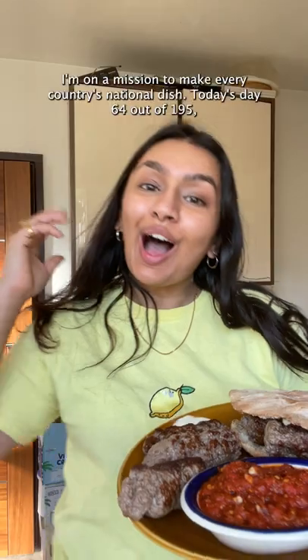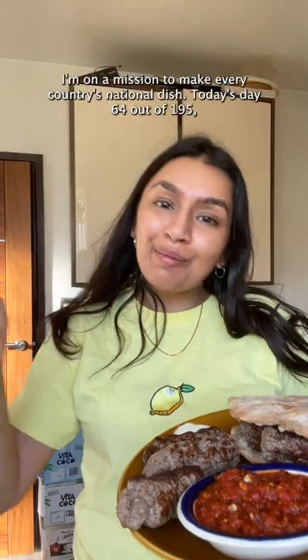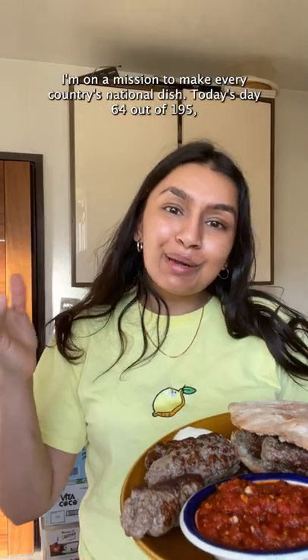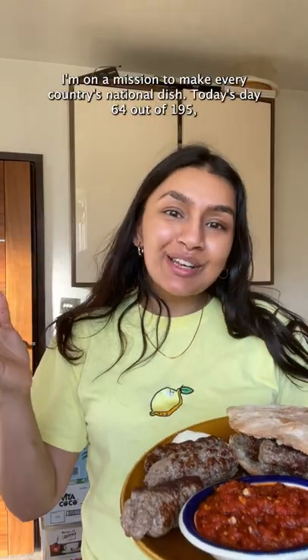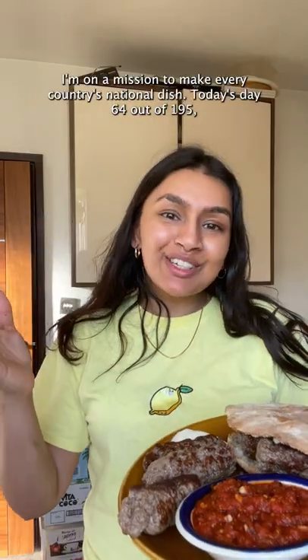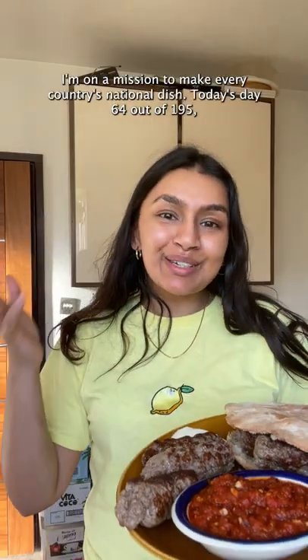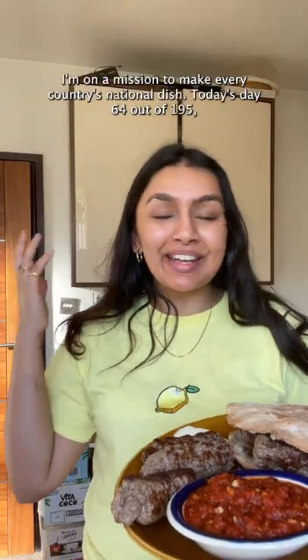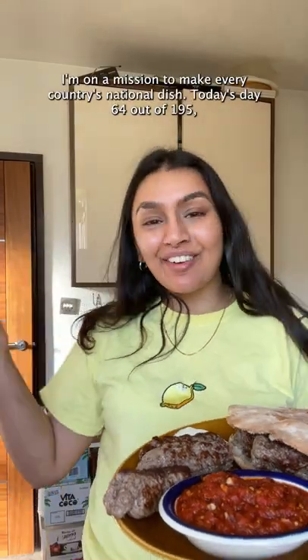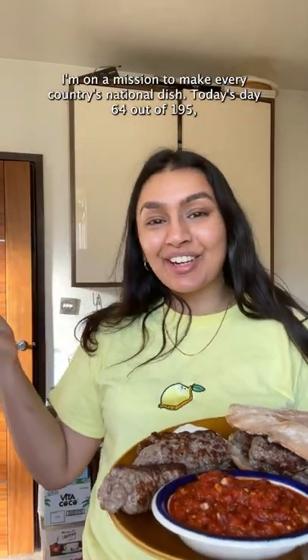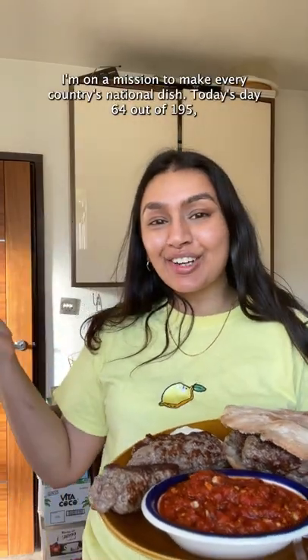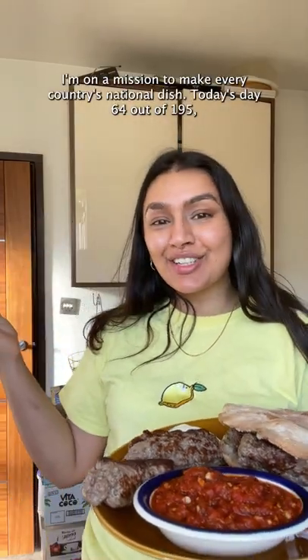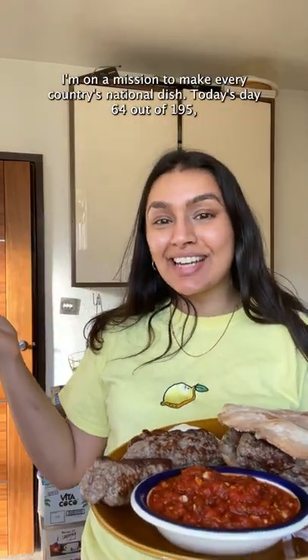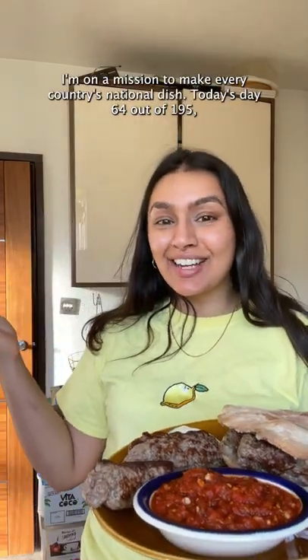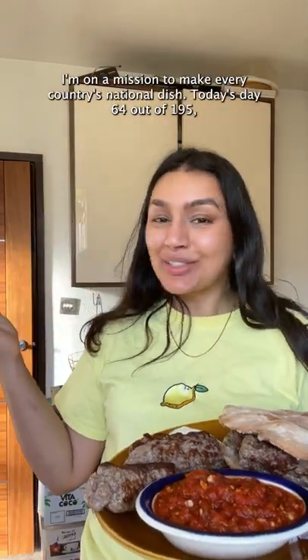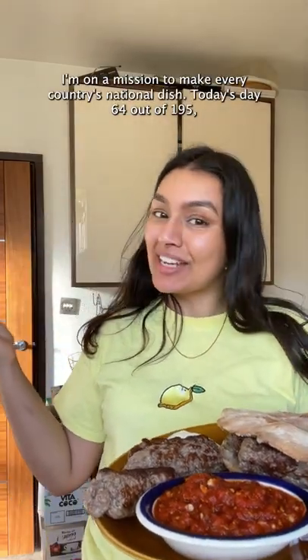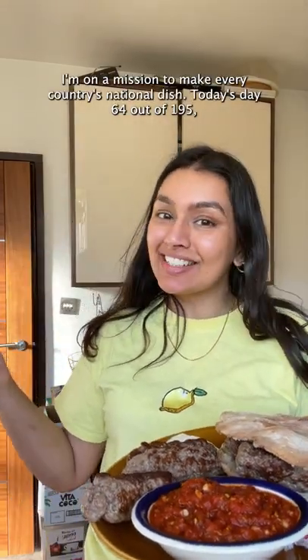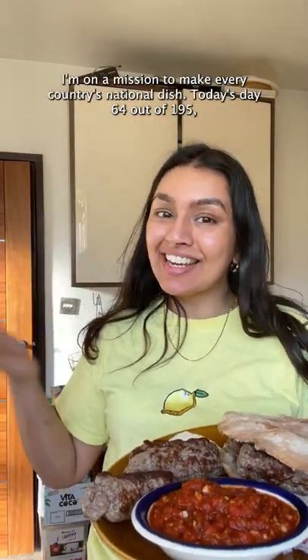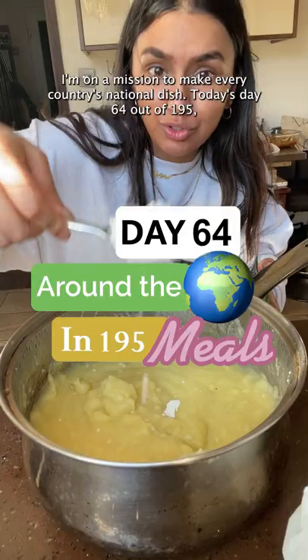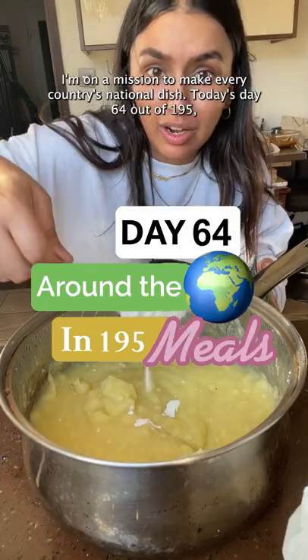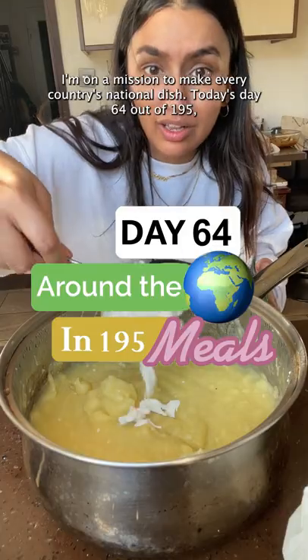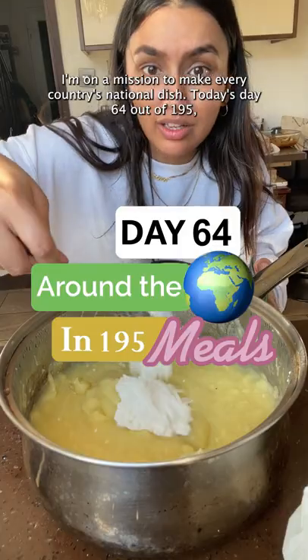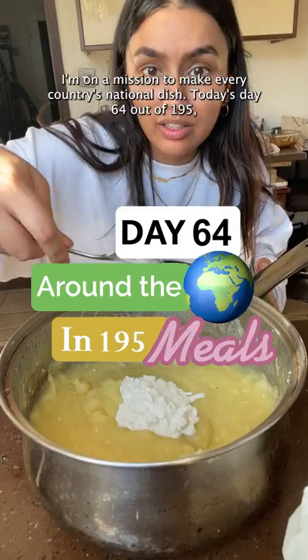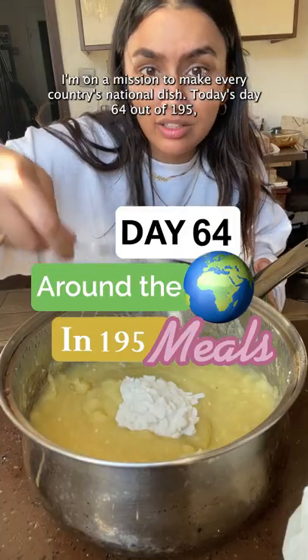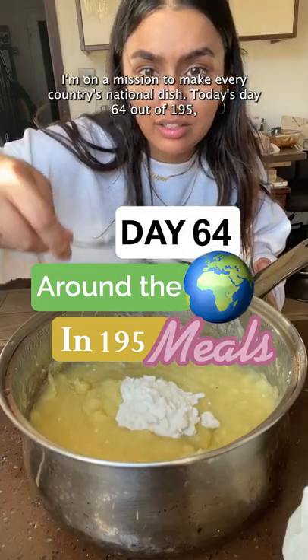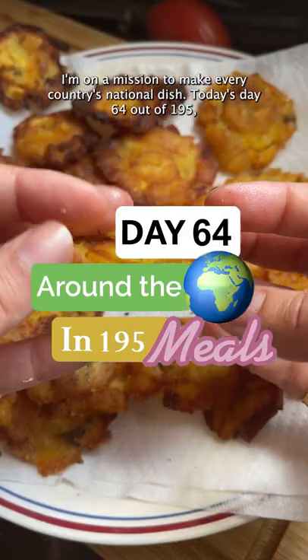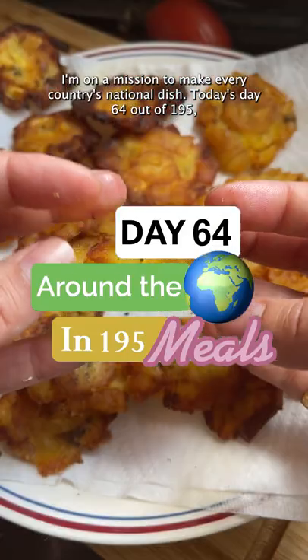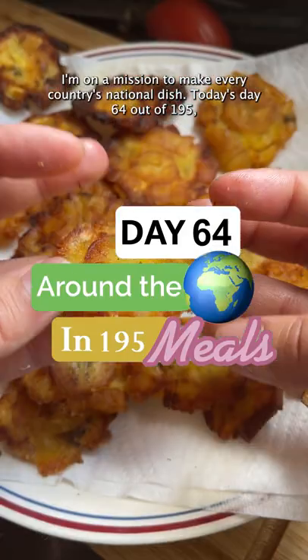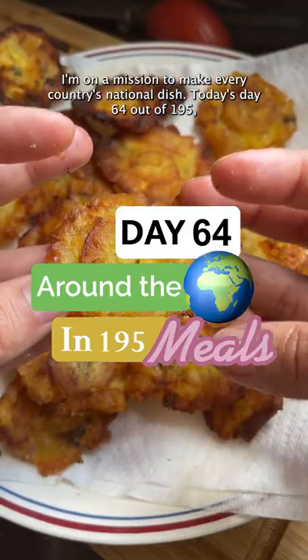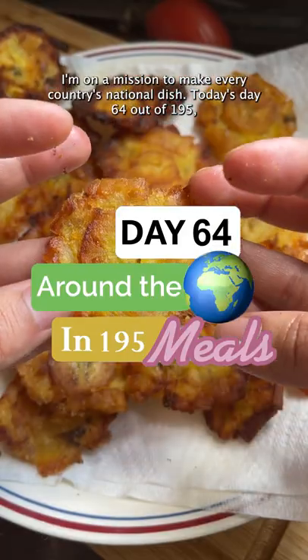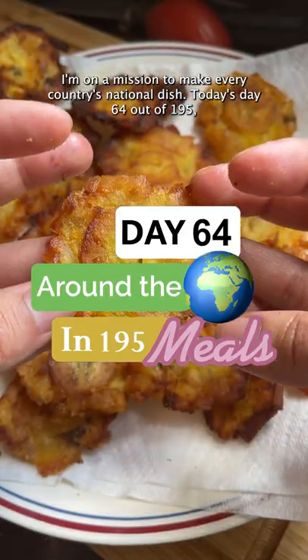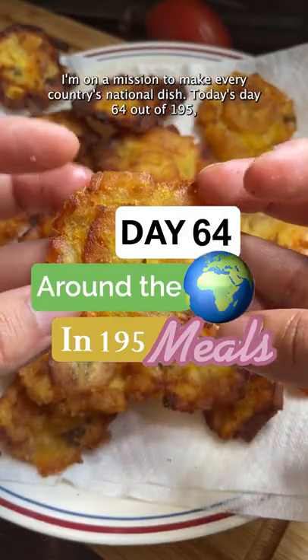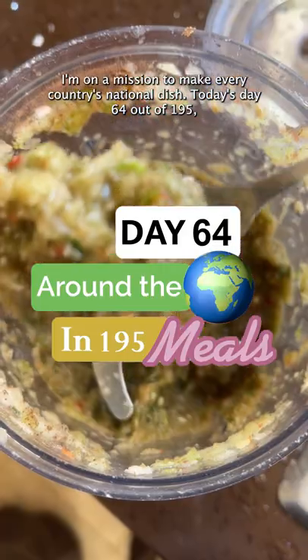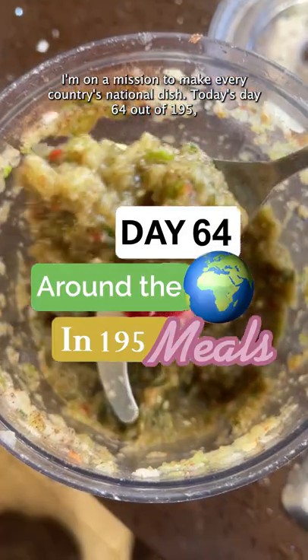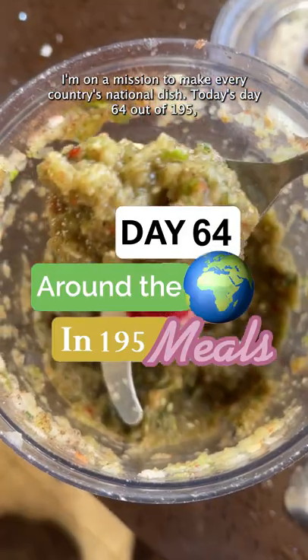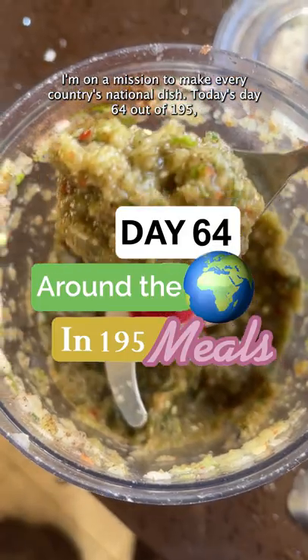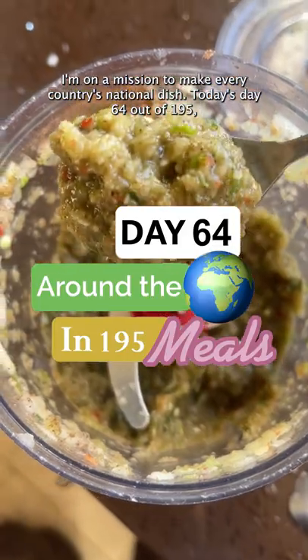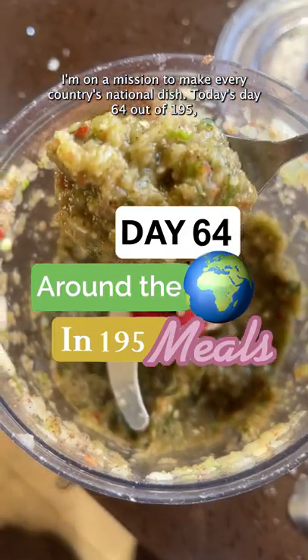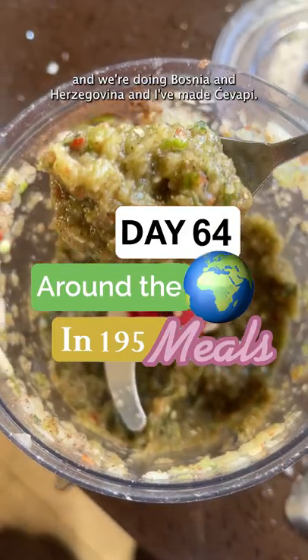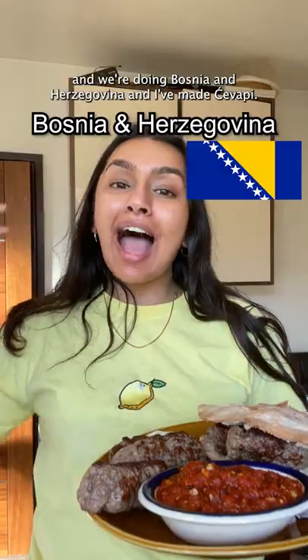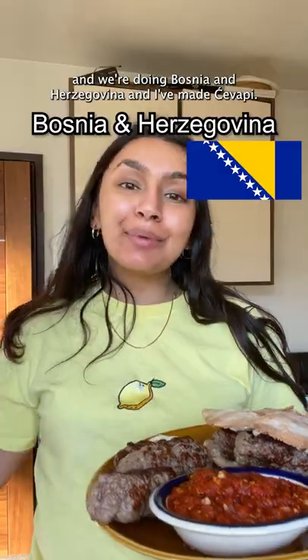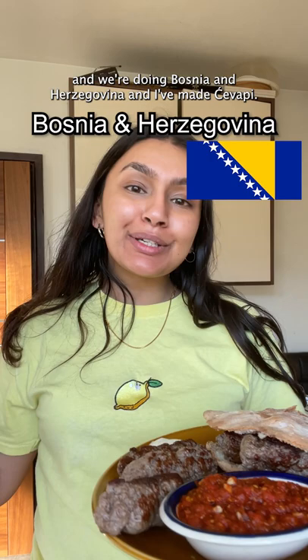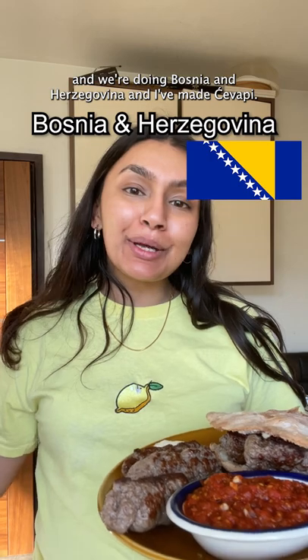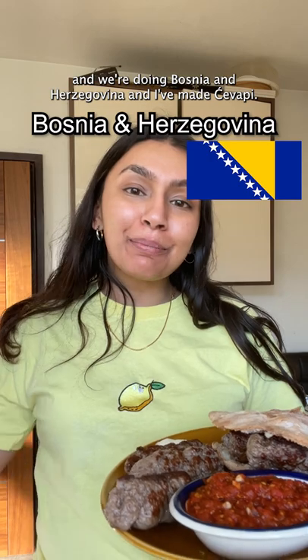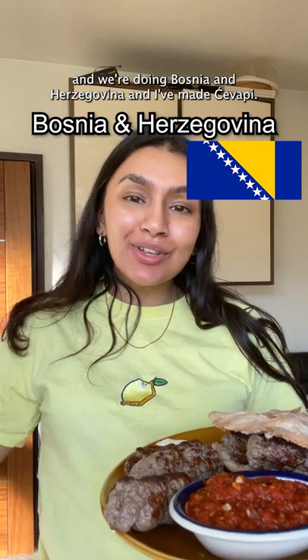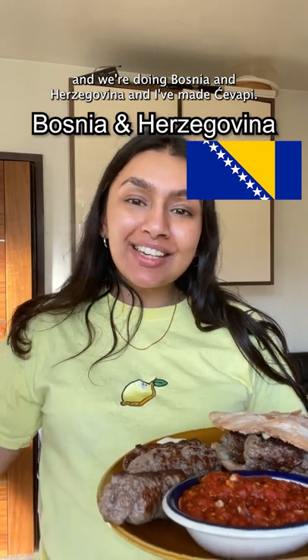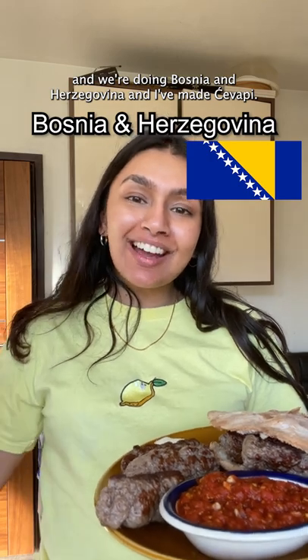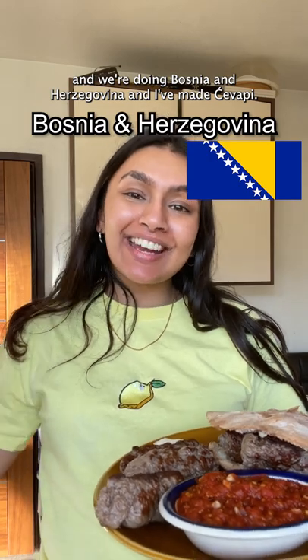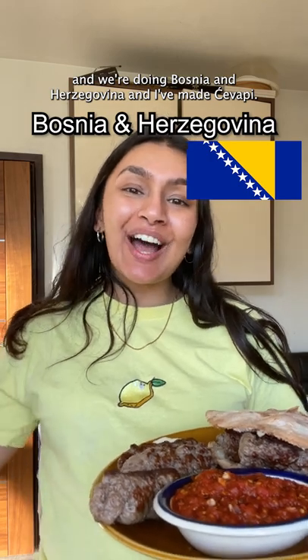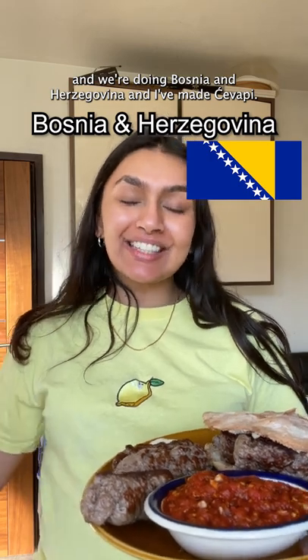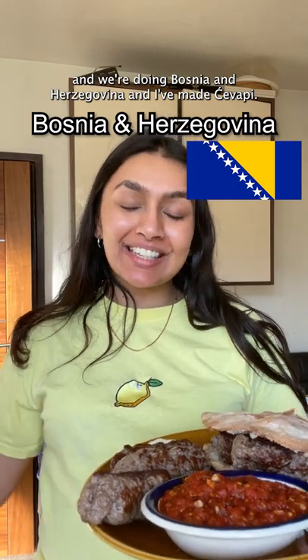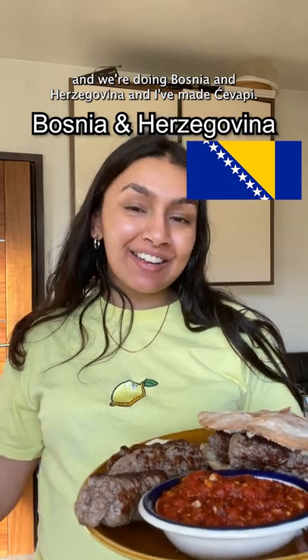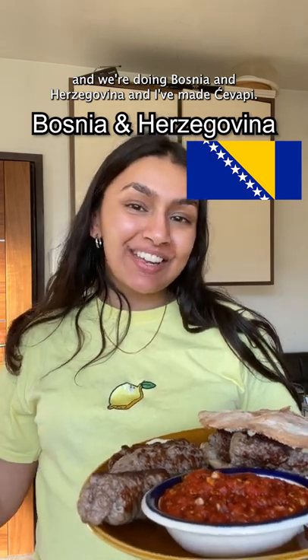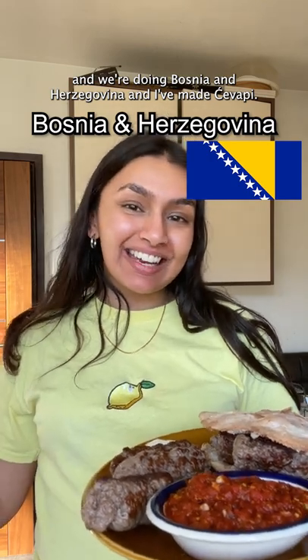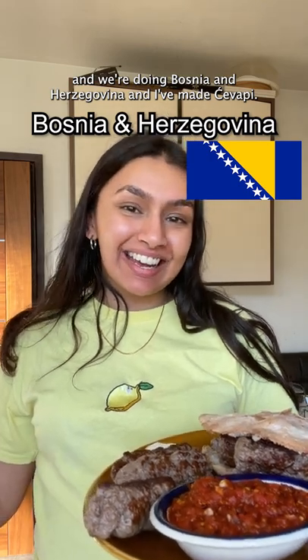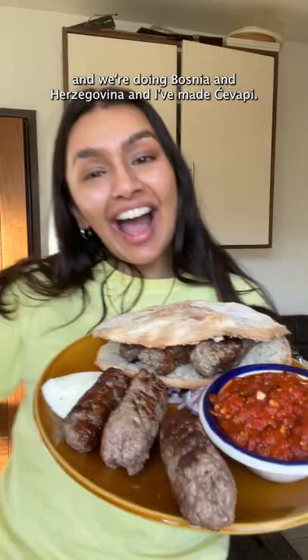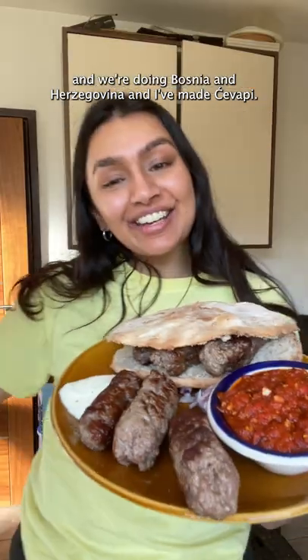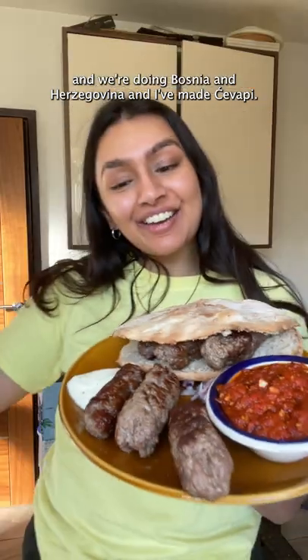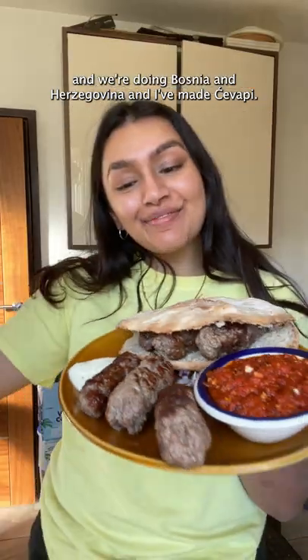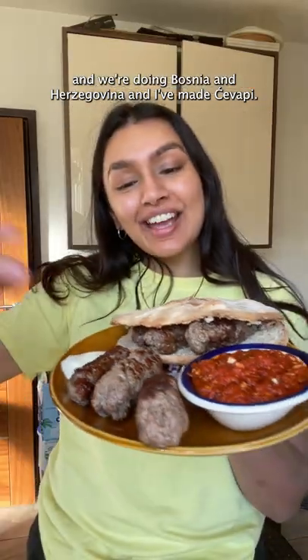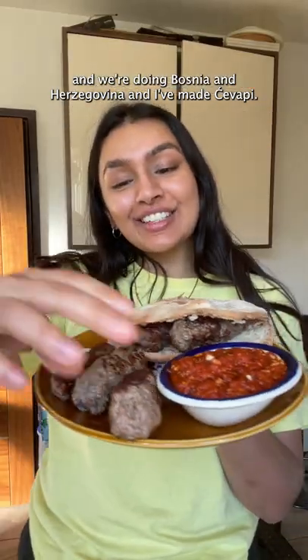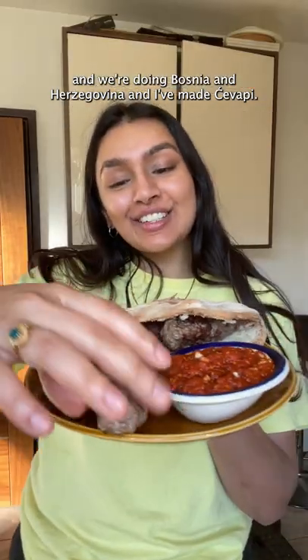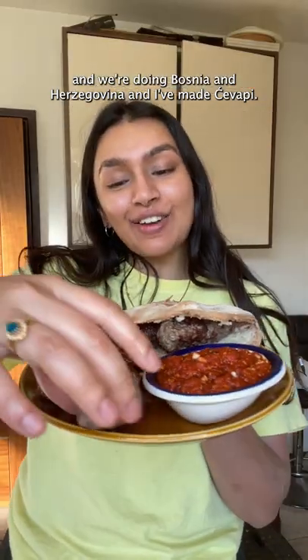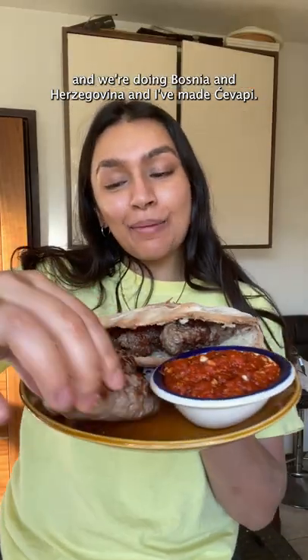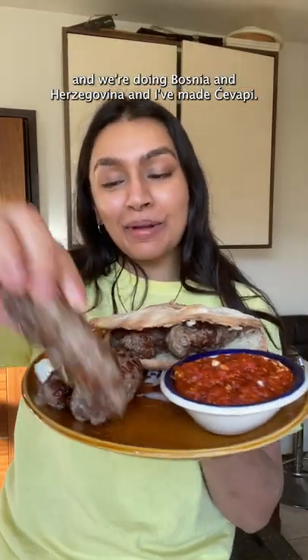I'm on a mission to make every country's national dish. Today's day 64 out of 195 and we're doing Bosnia and Herzegovina. And I've made cevapi.